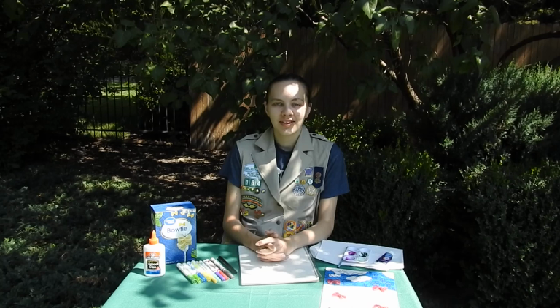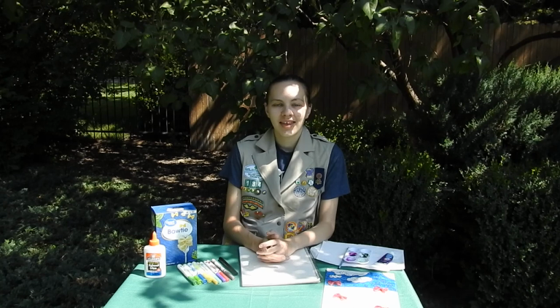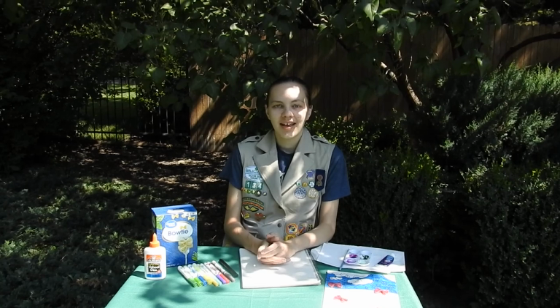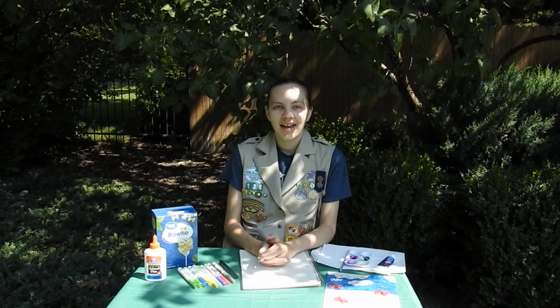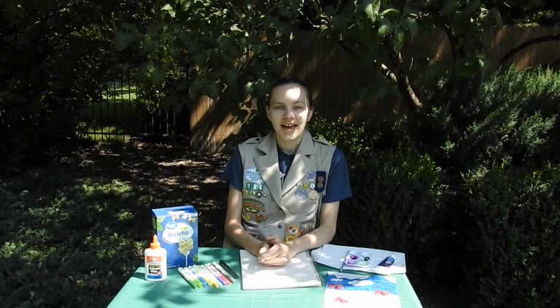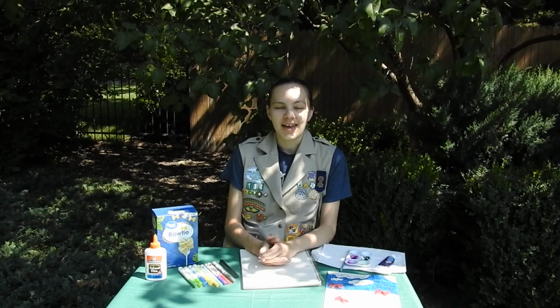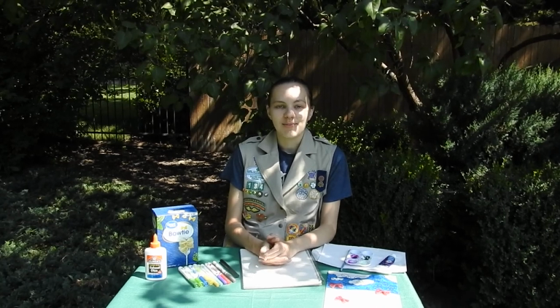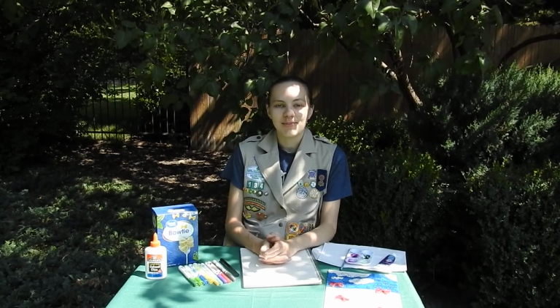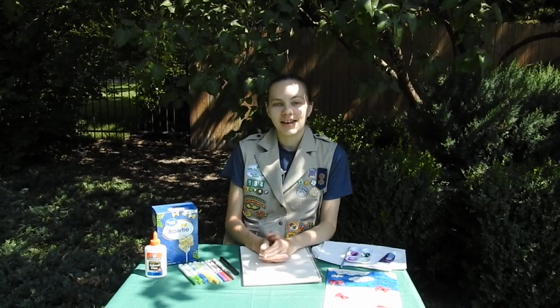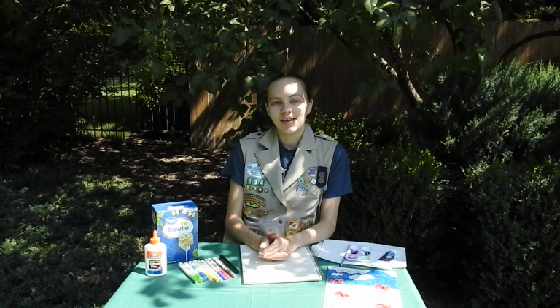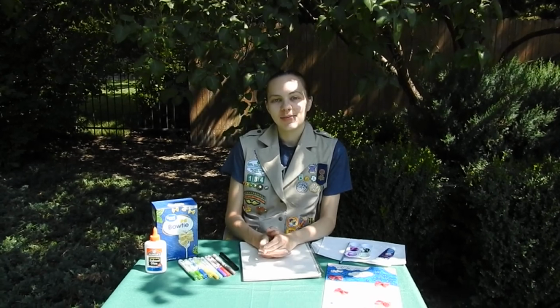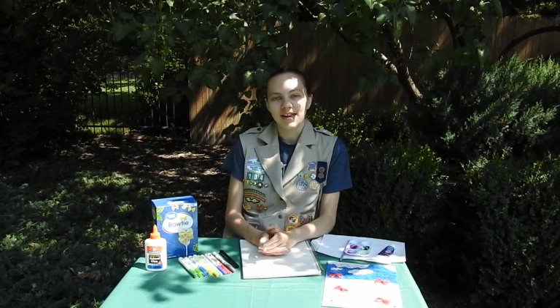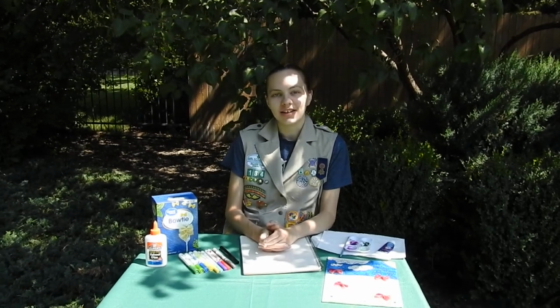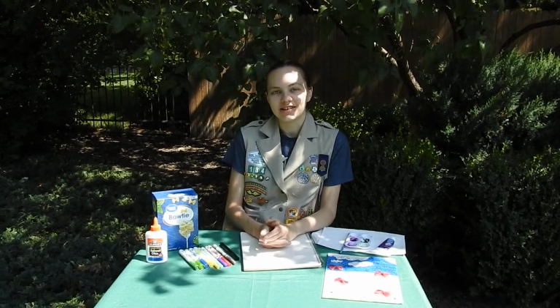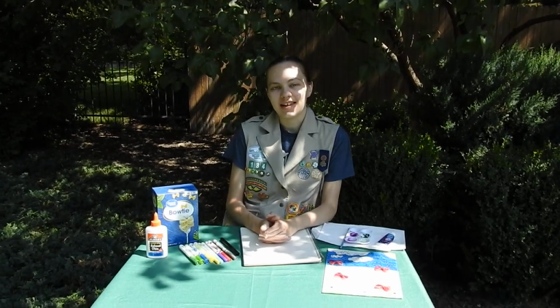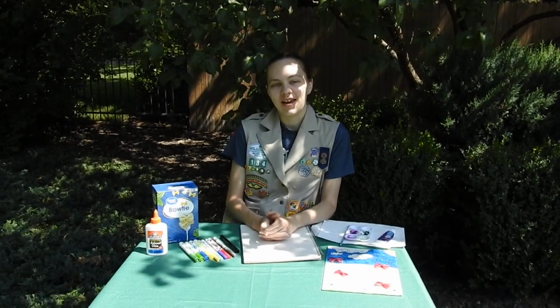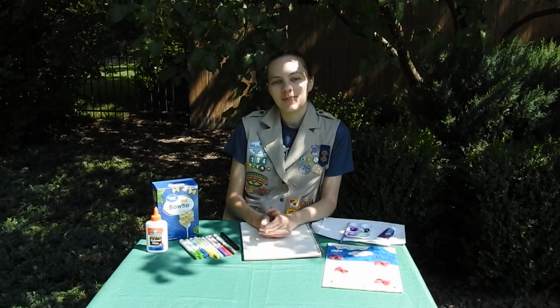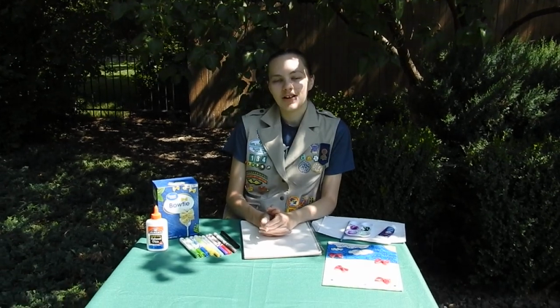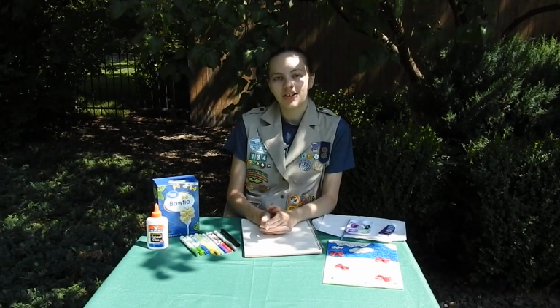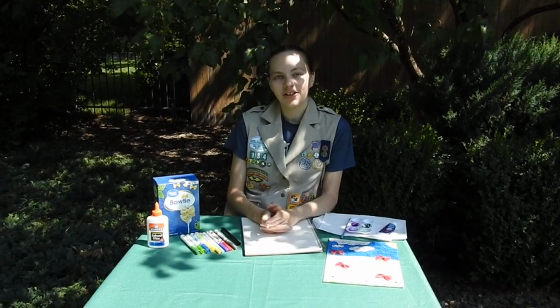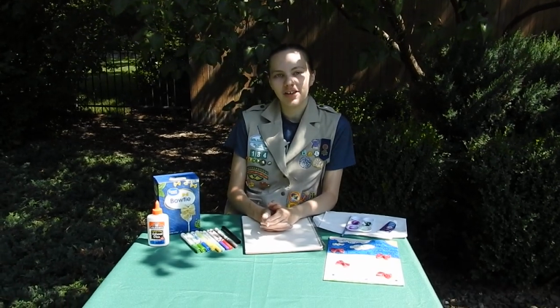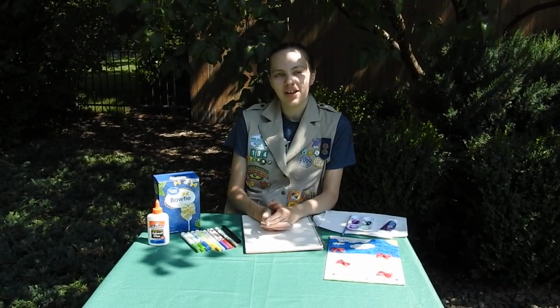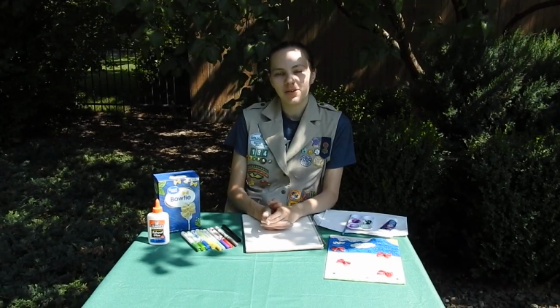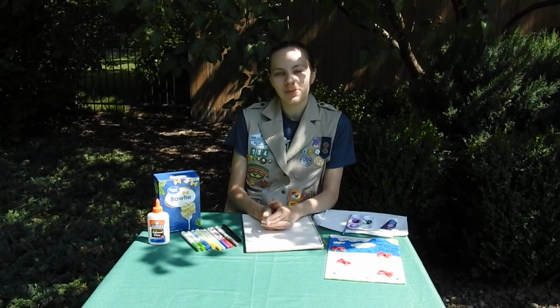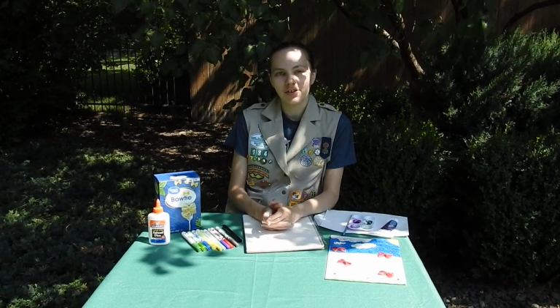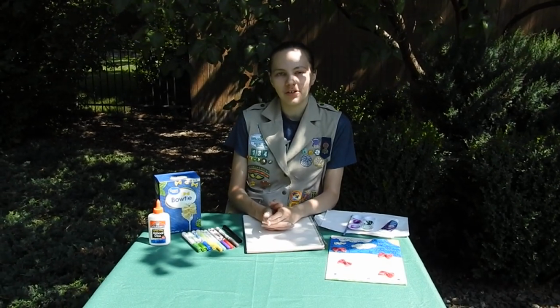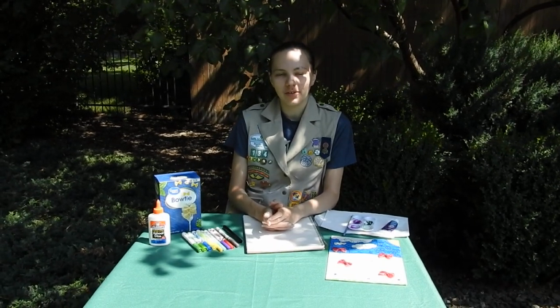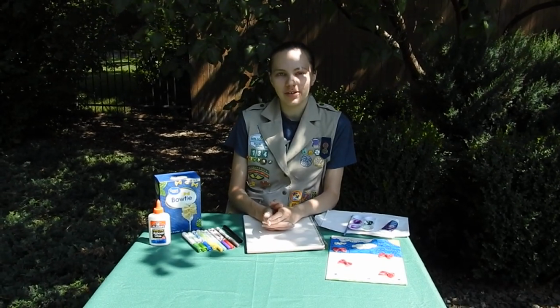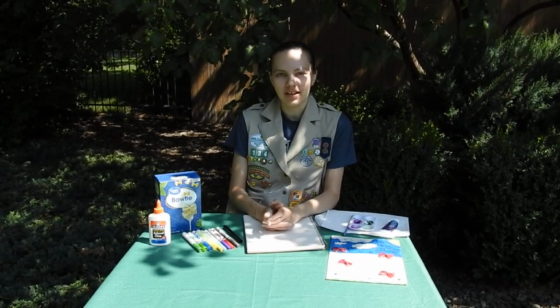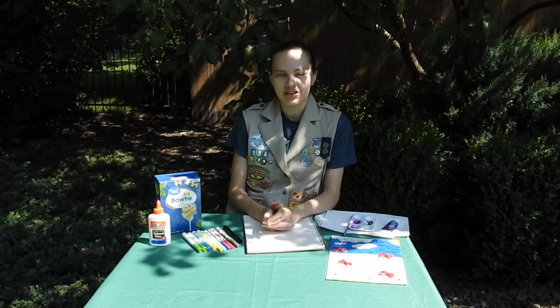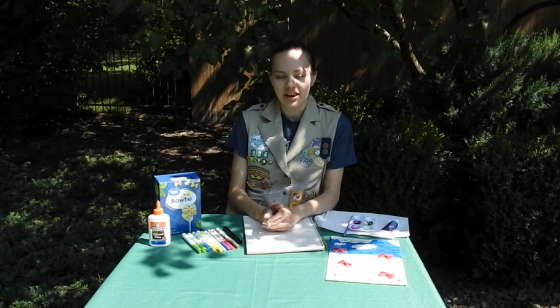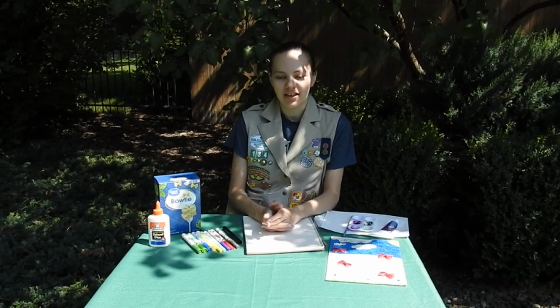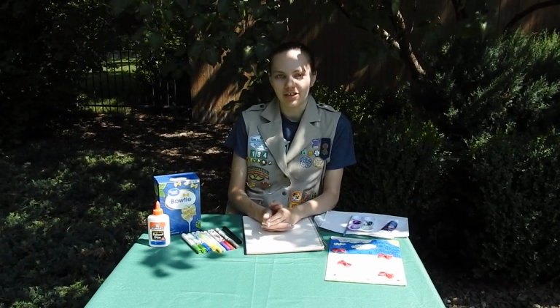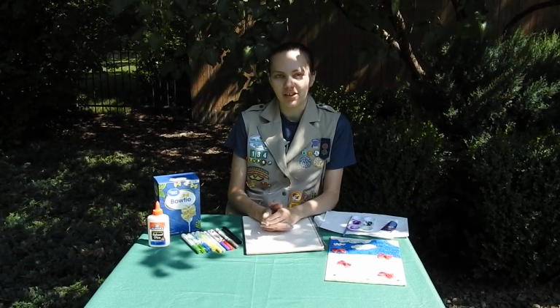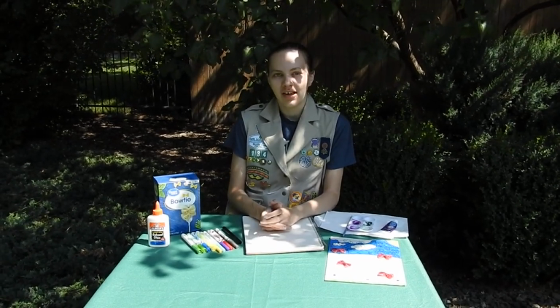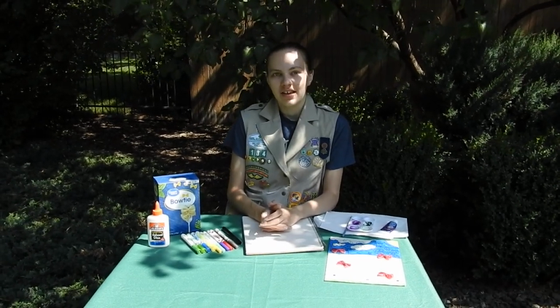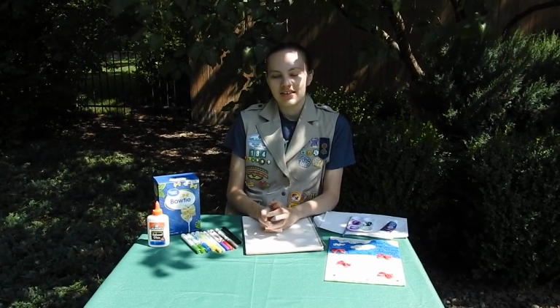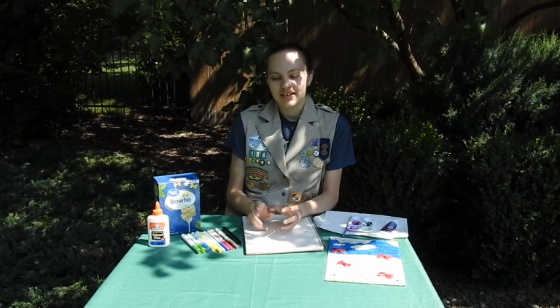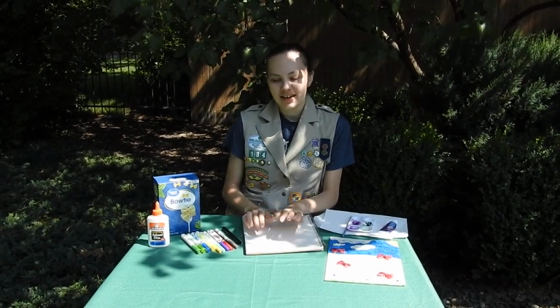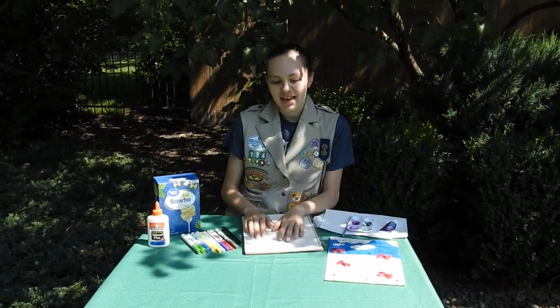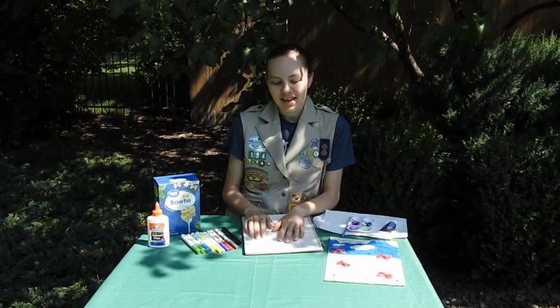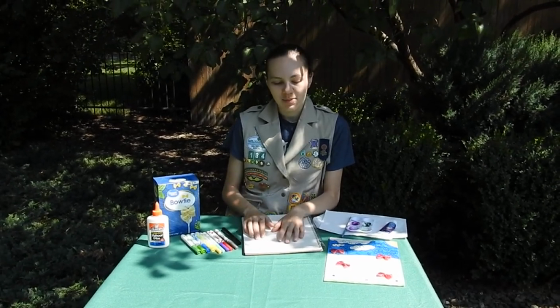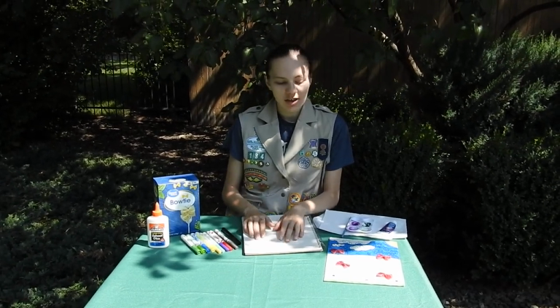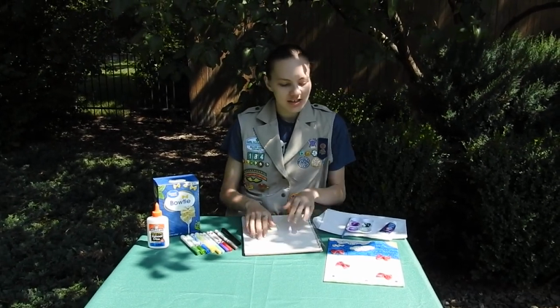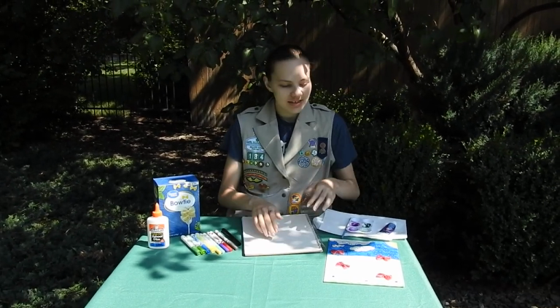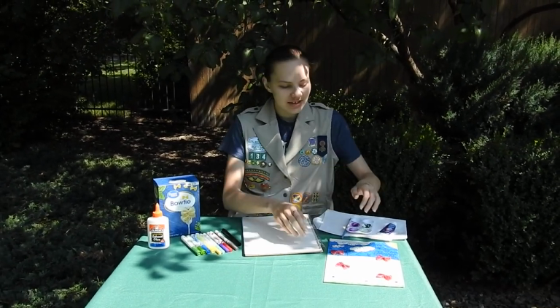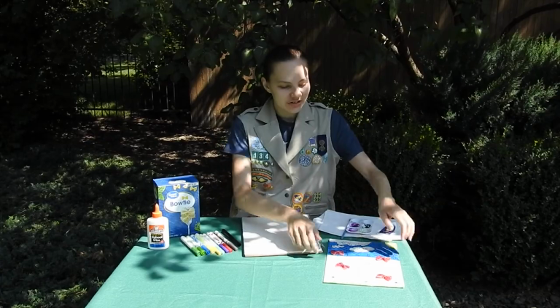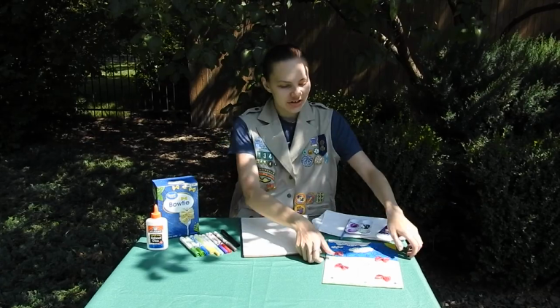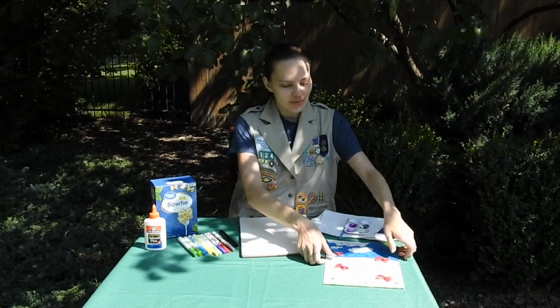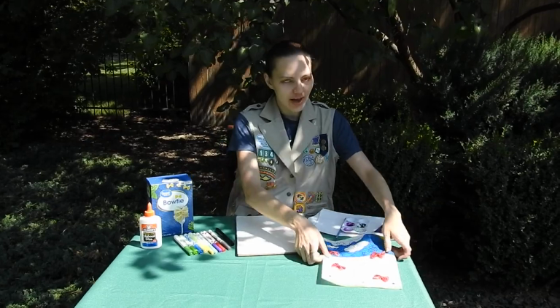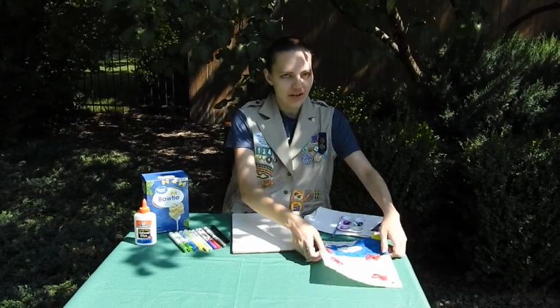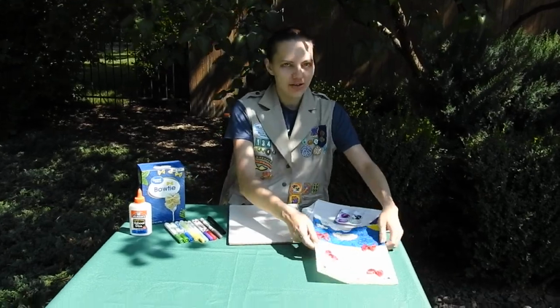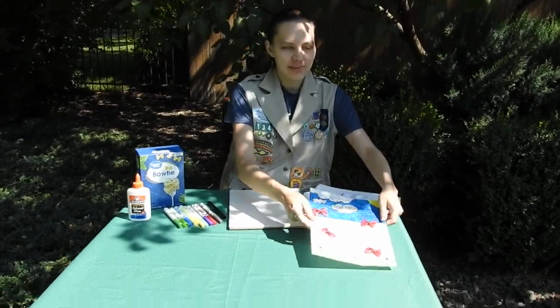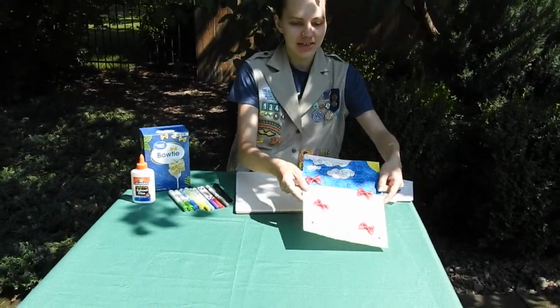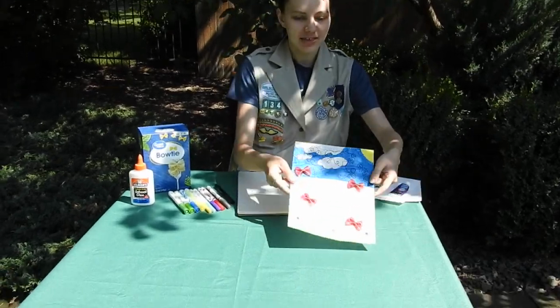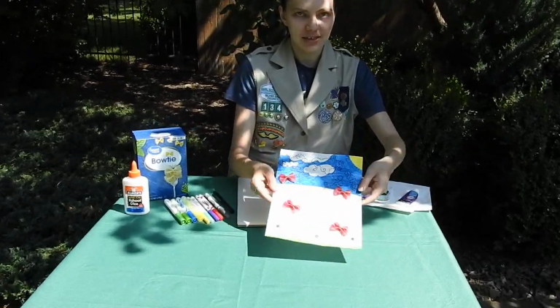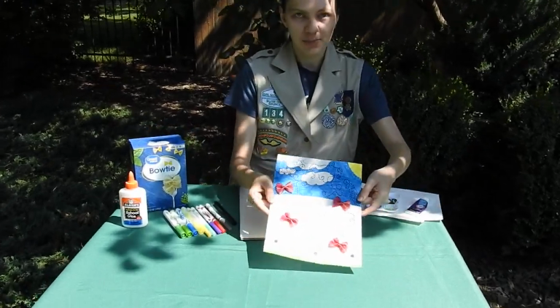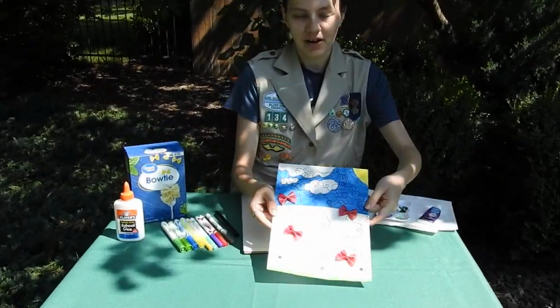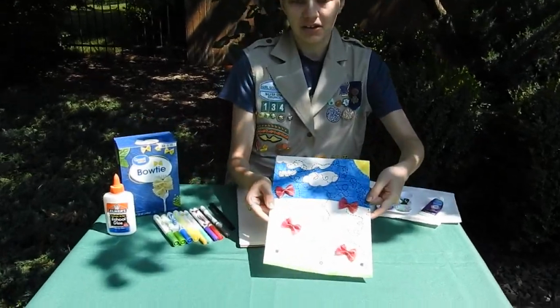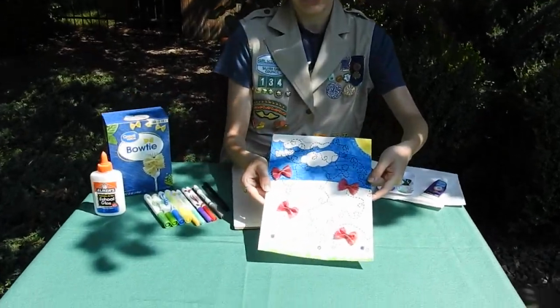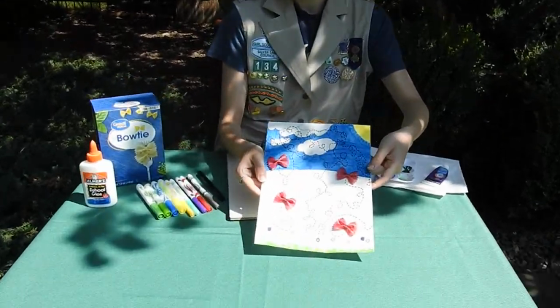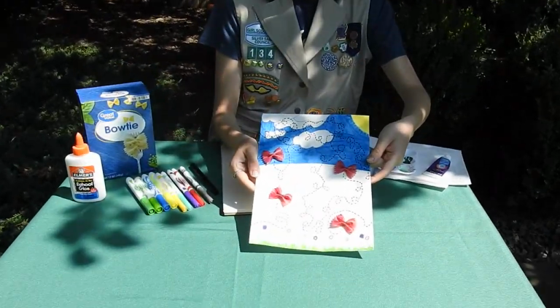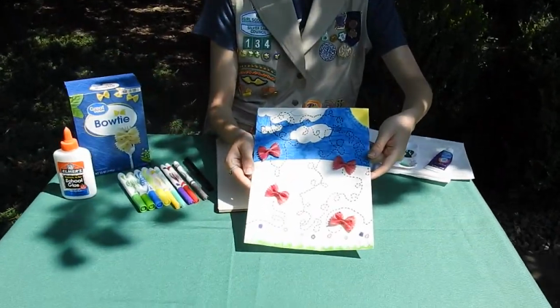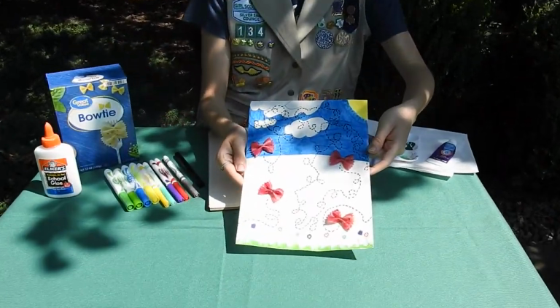Hi, my name is Ashley. I'm a Girl Scout of Silver Sage Council. Today I'm going to teach you how I make this butterfly craft.